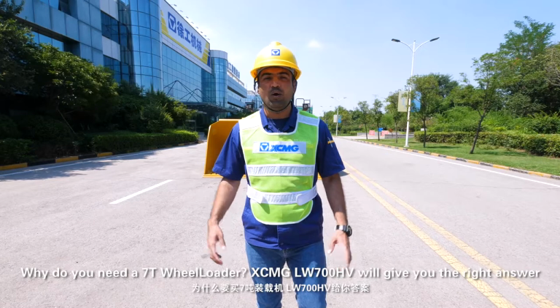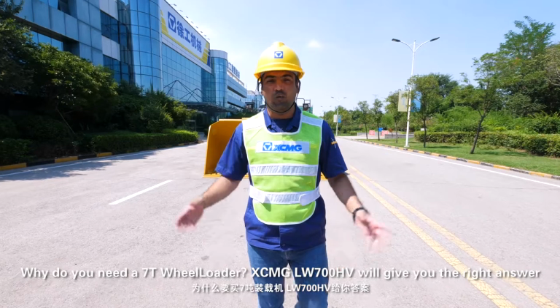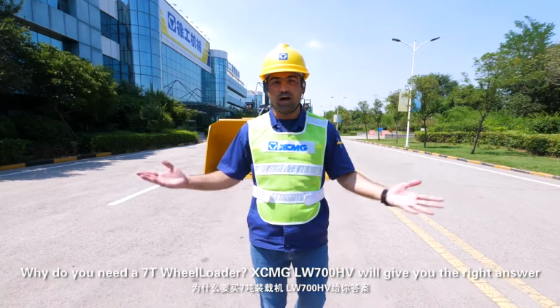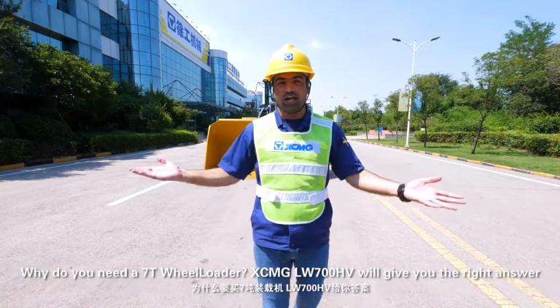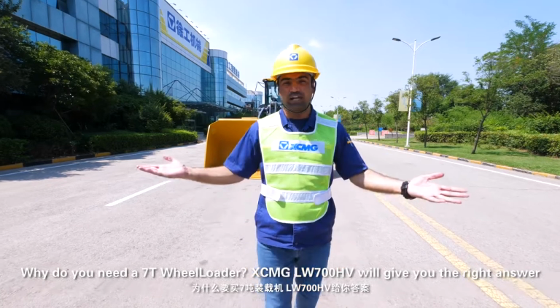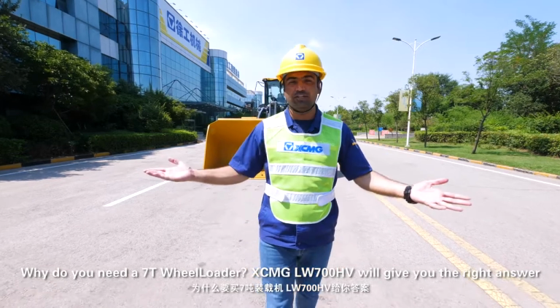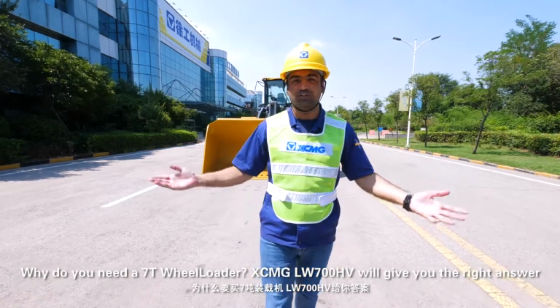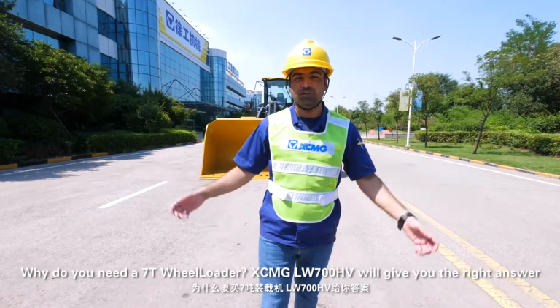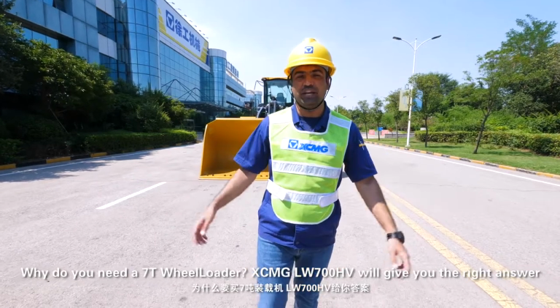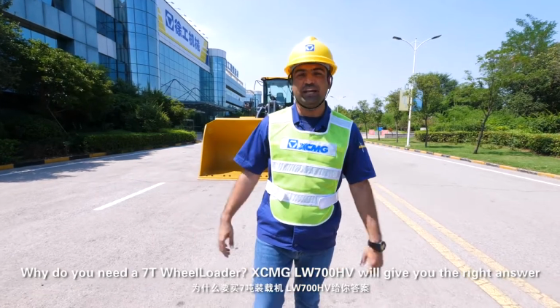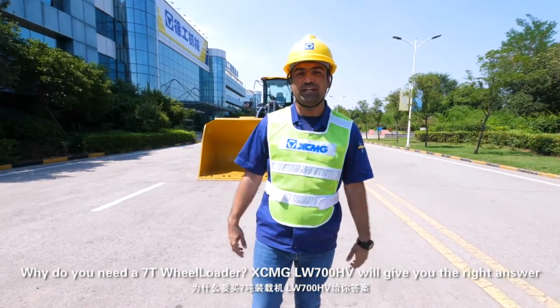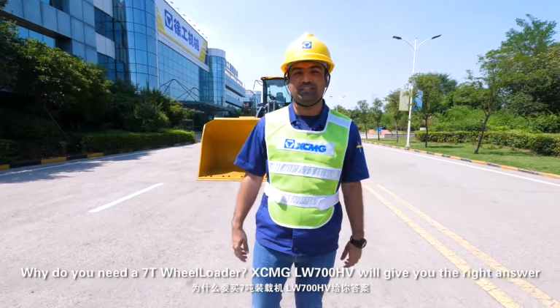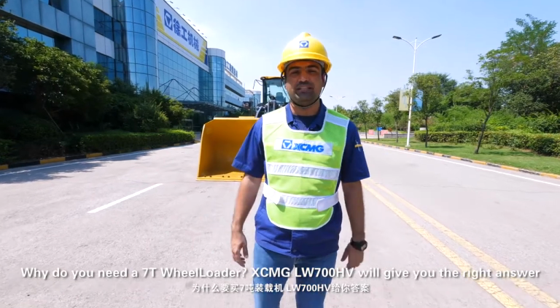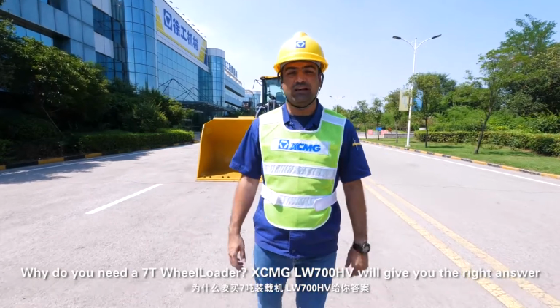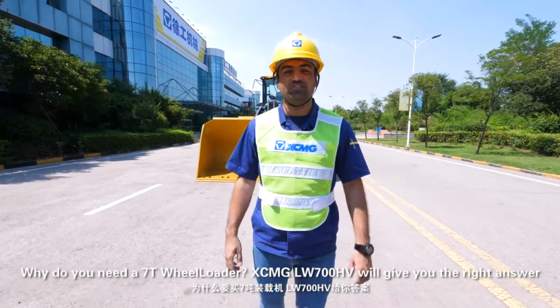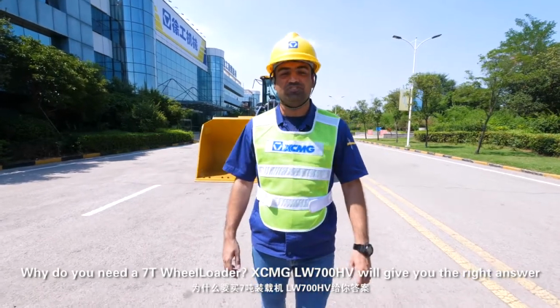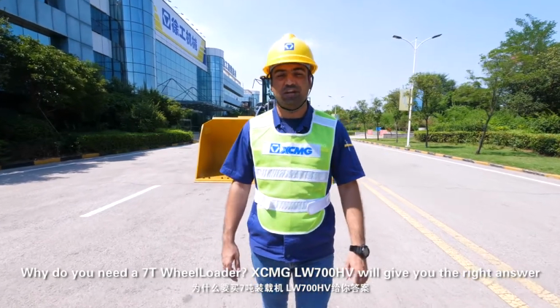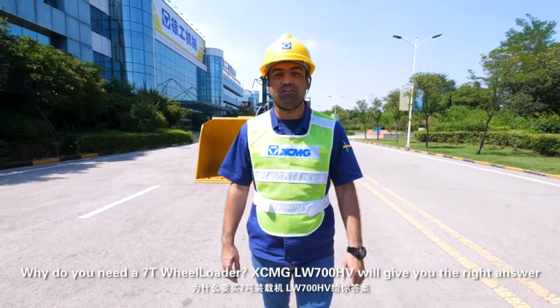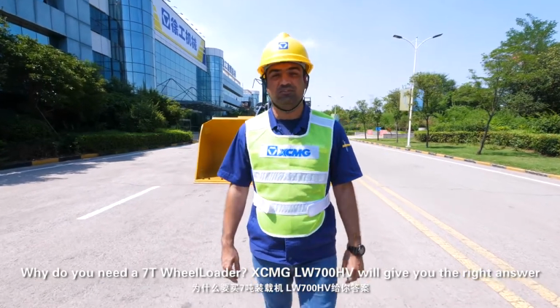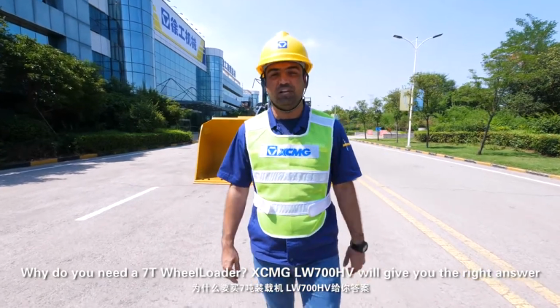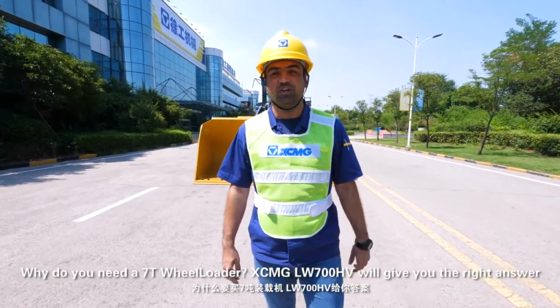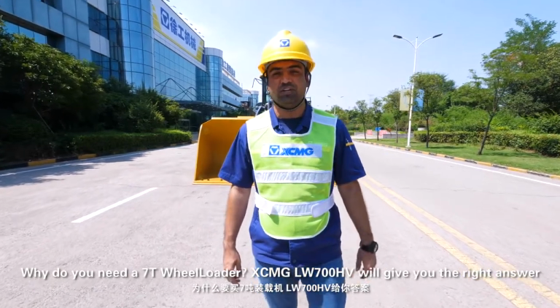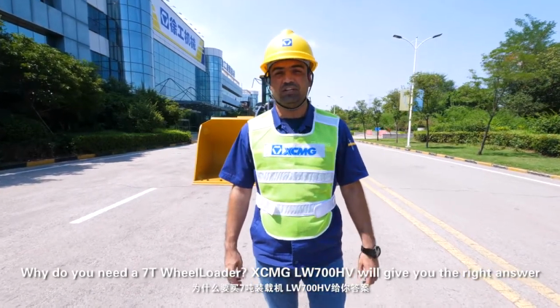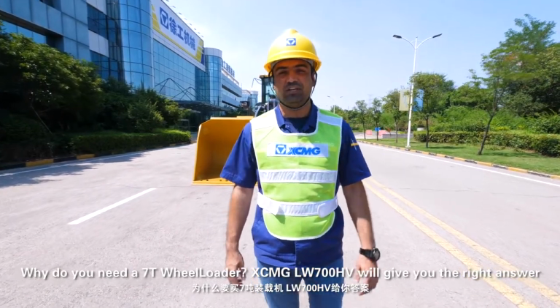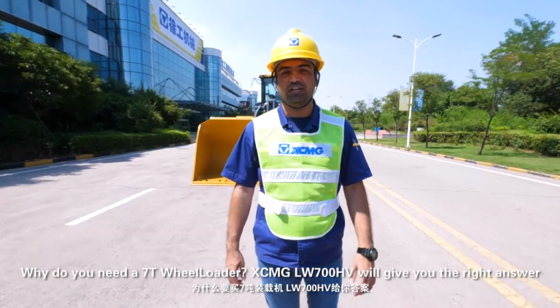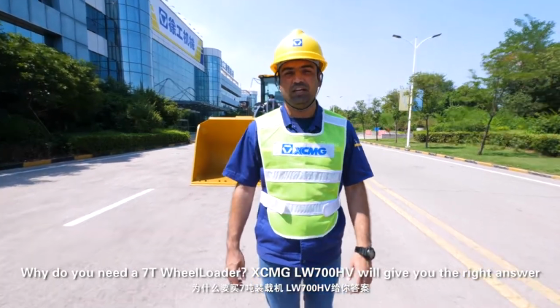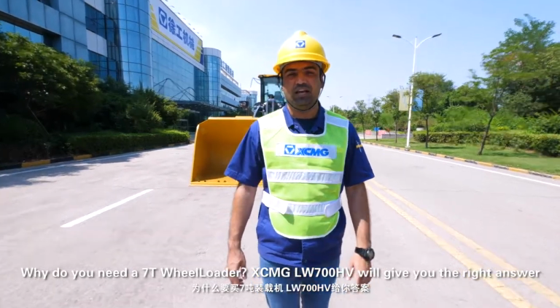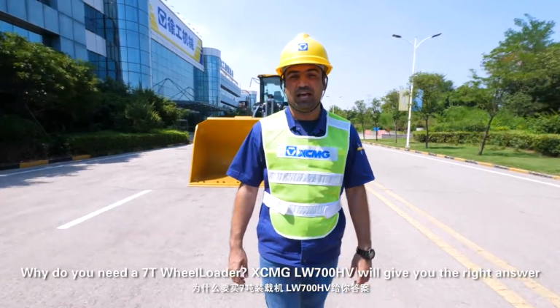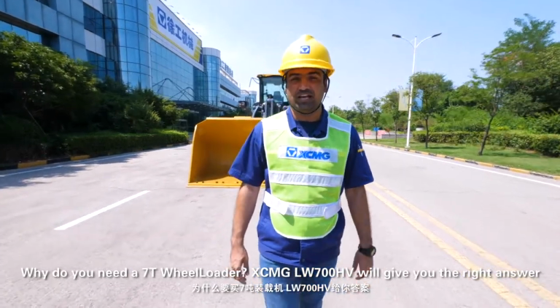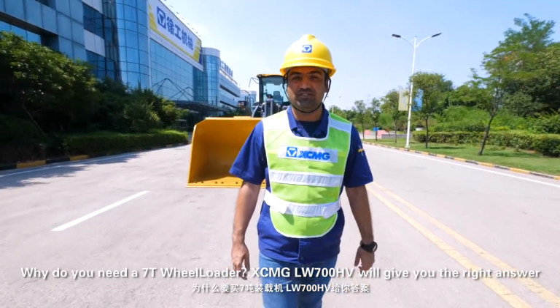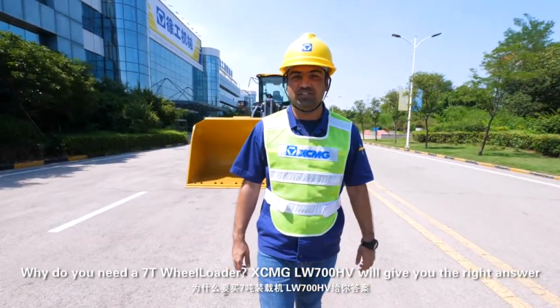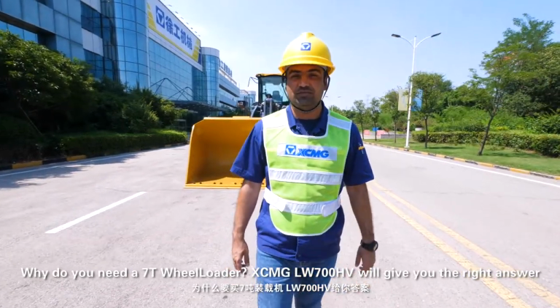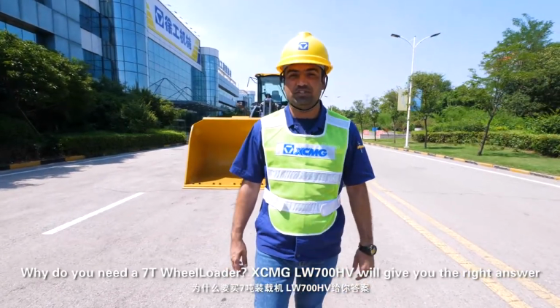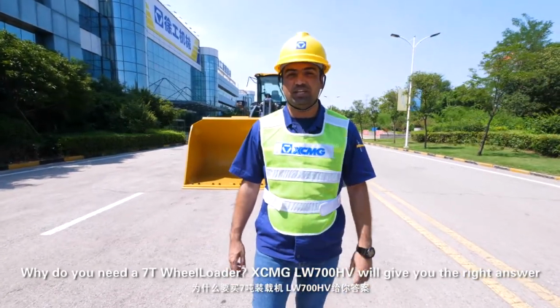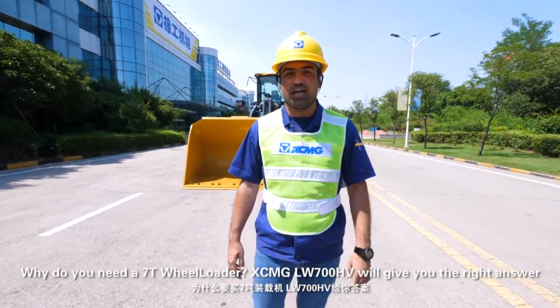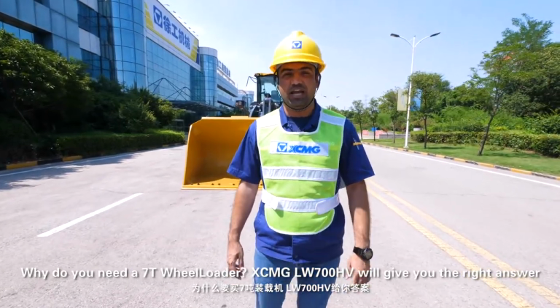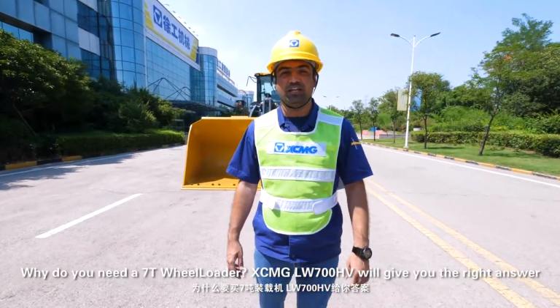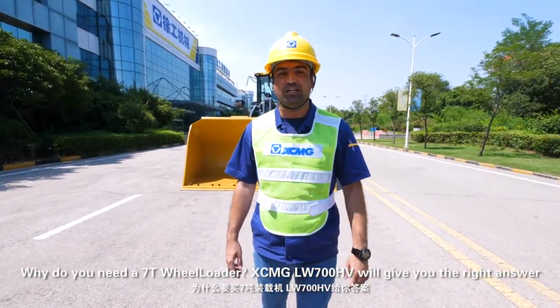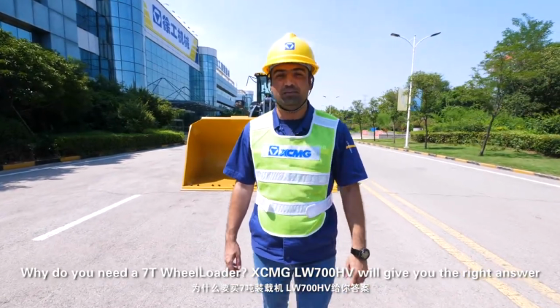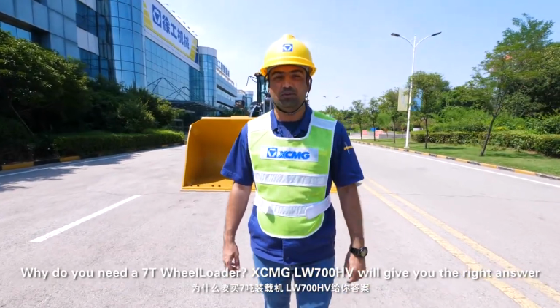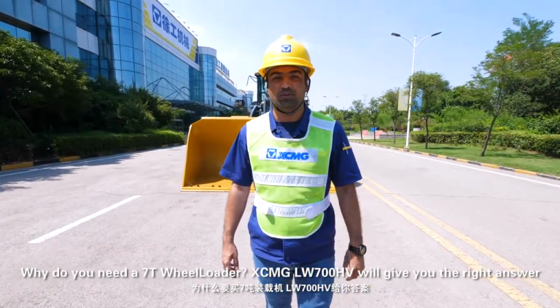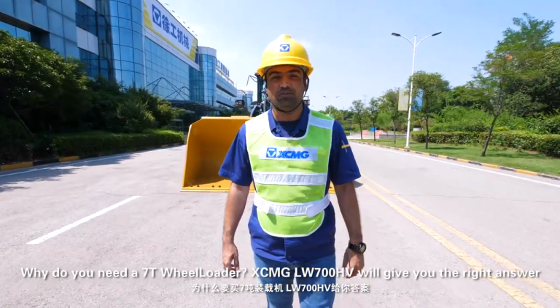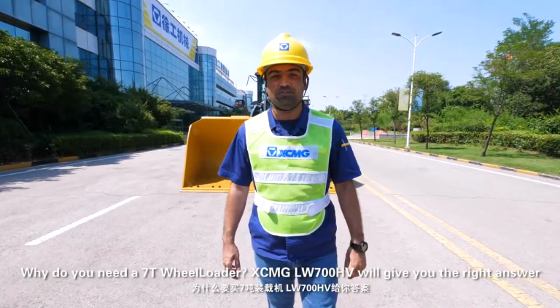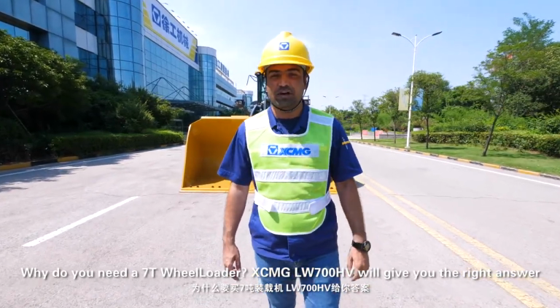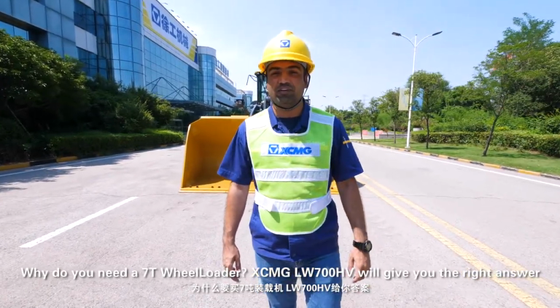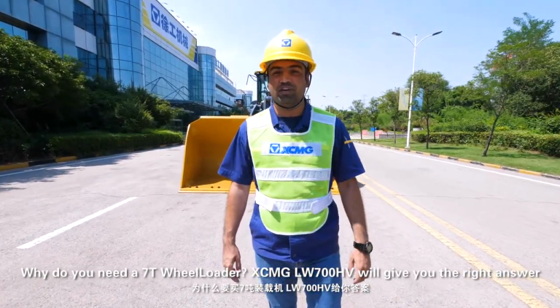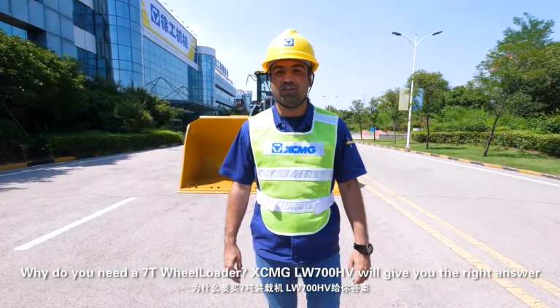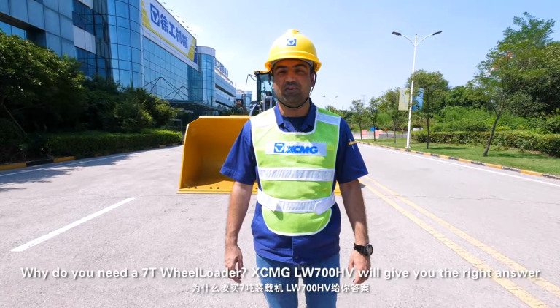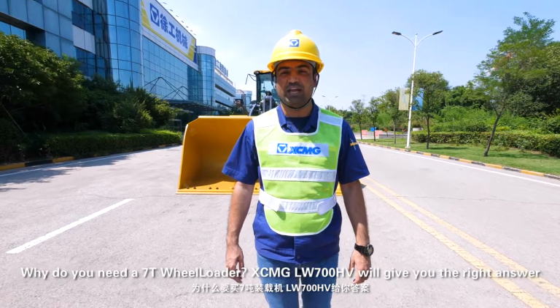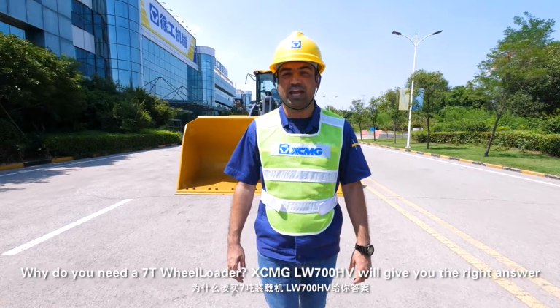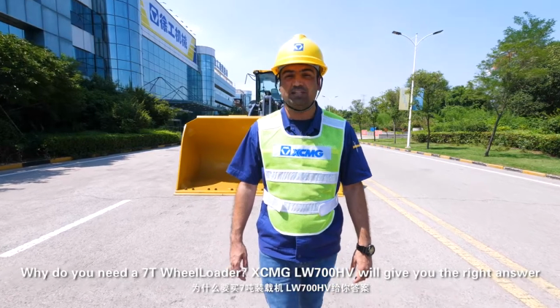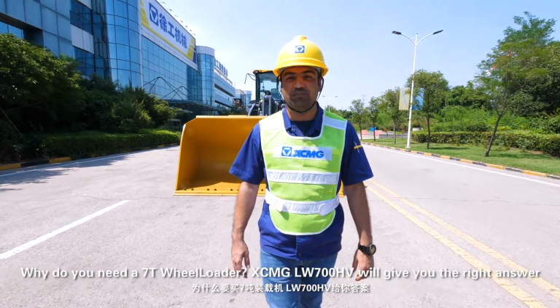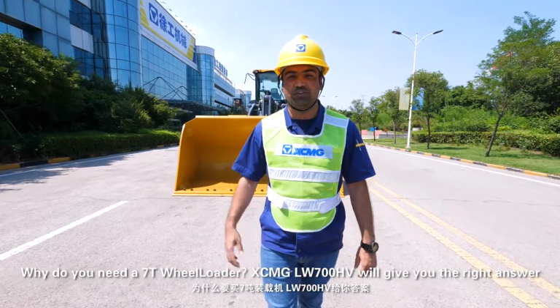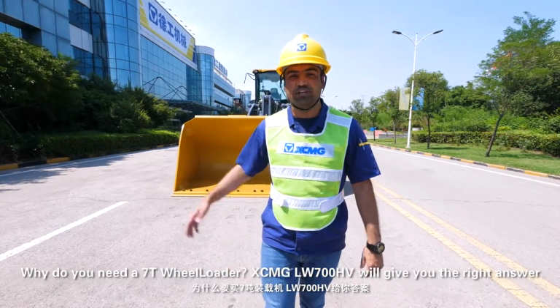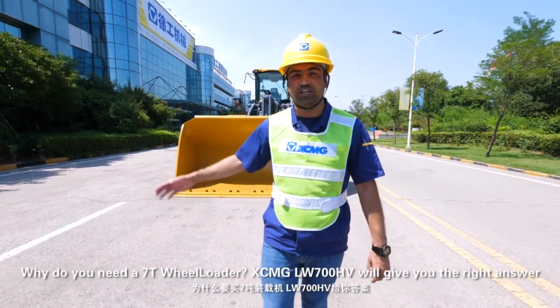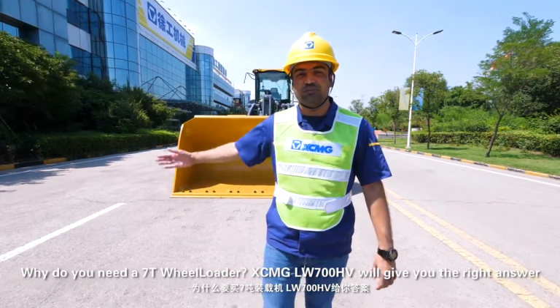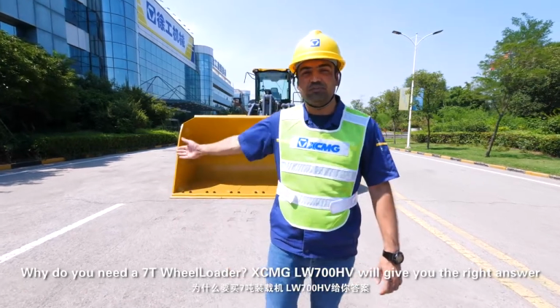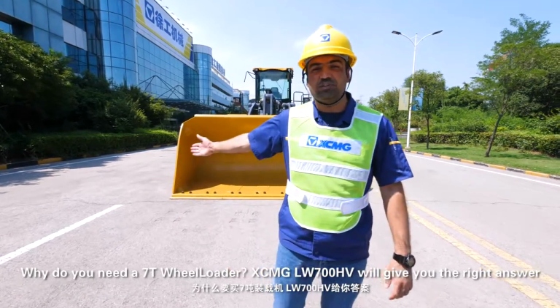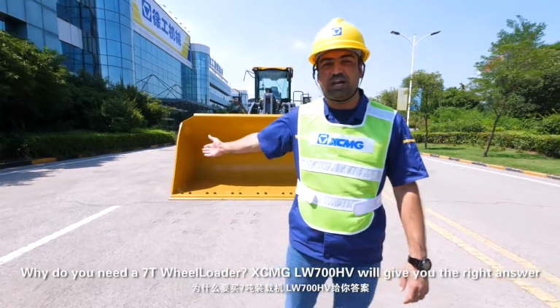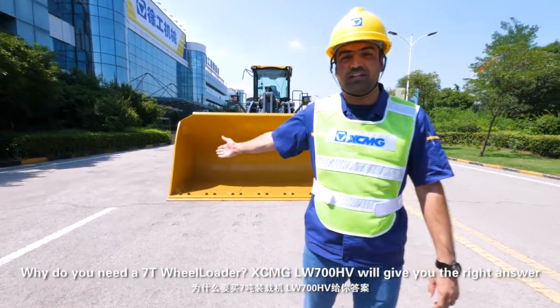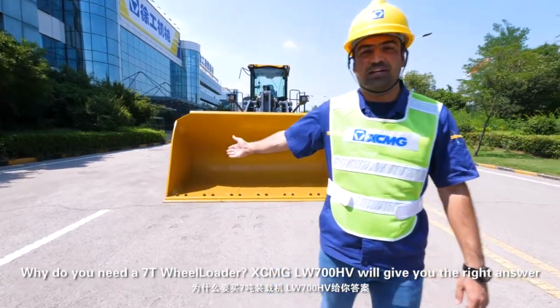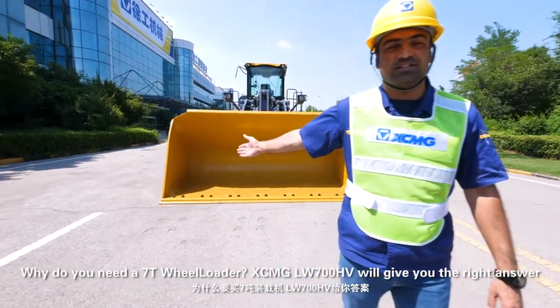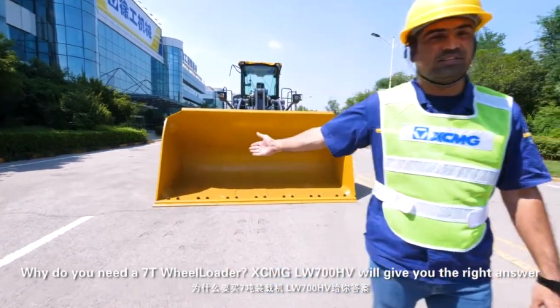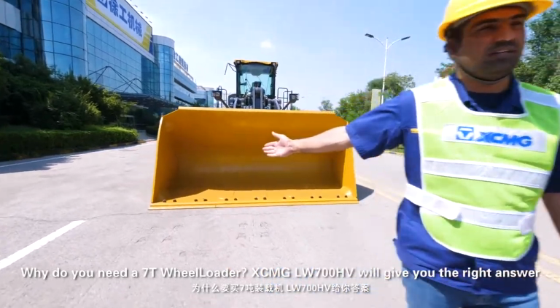Why do you need a 7-ton wheel loader? XCMG LW-700HV will give you the right answer.